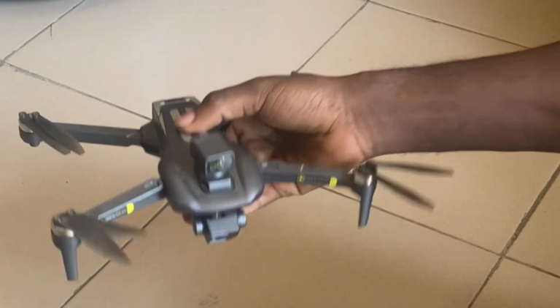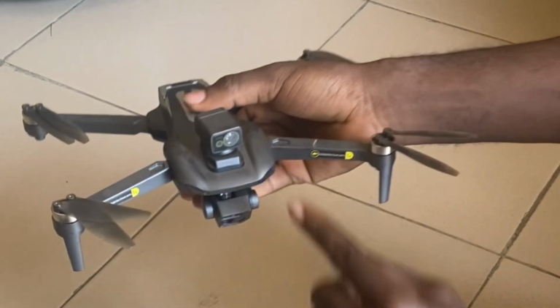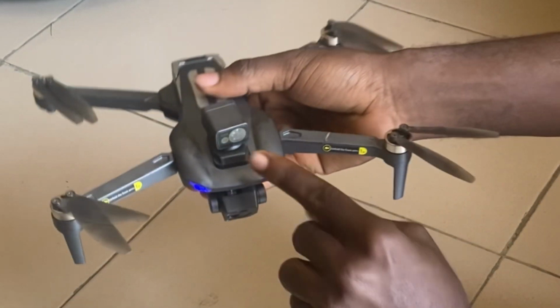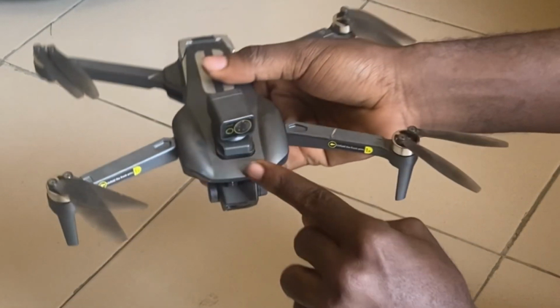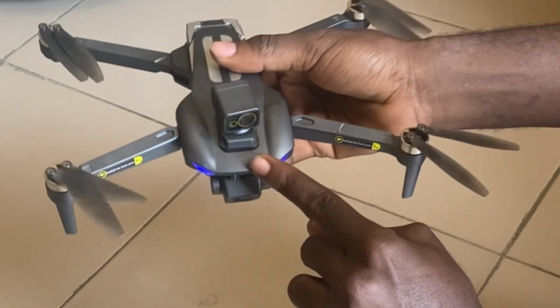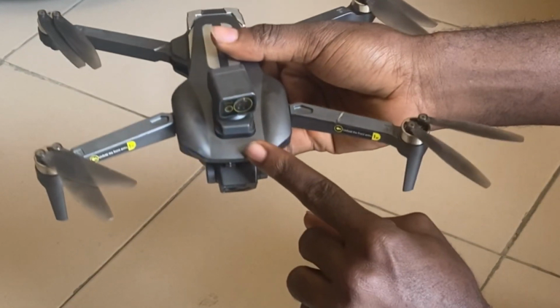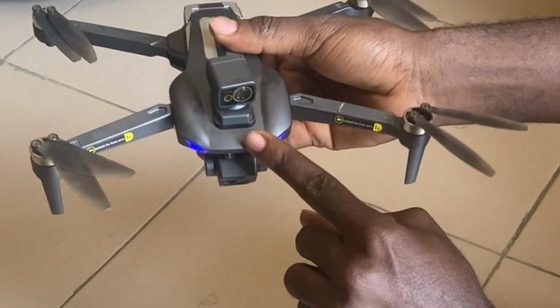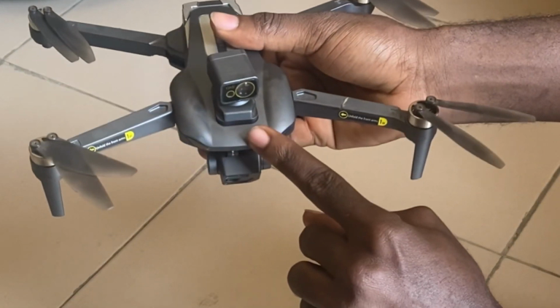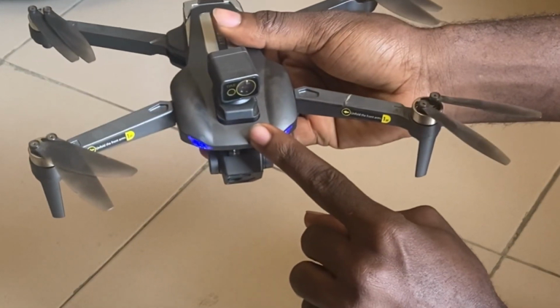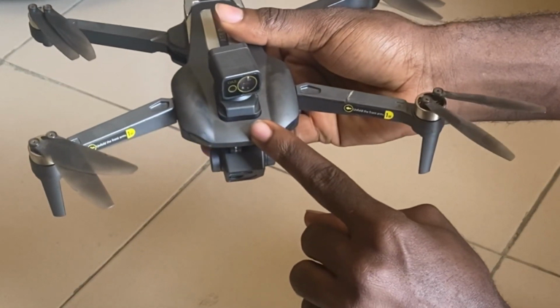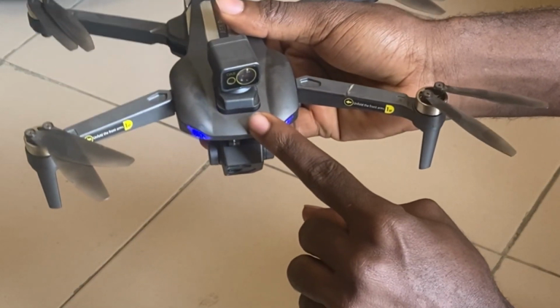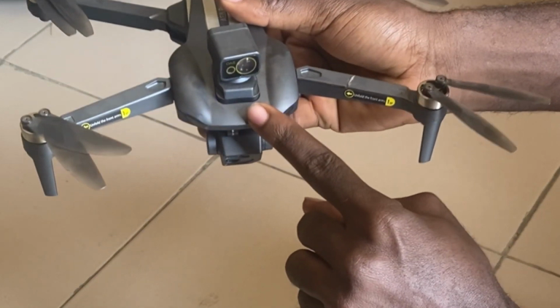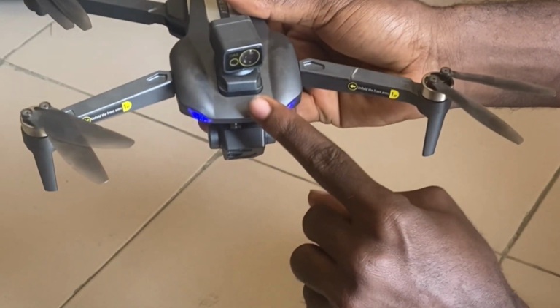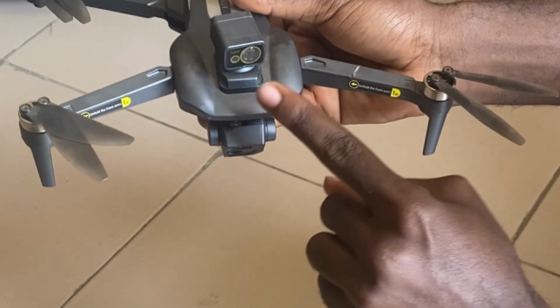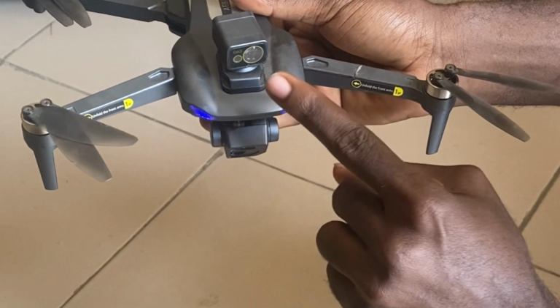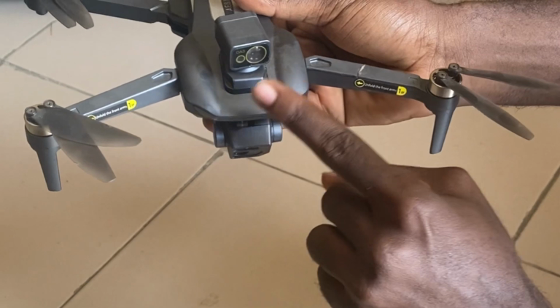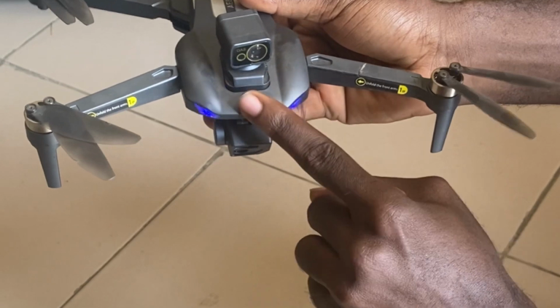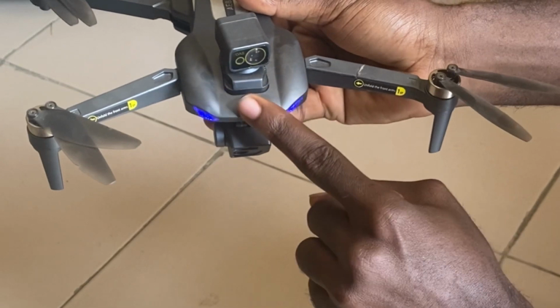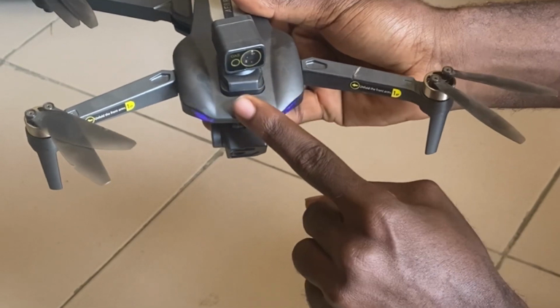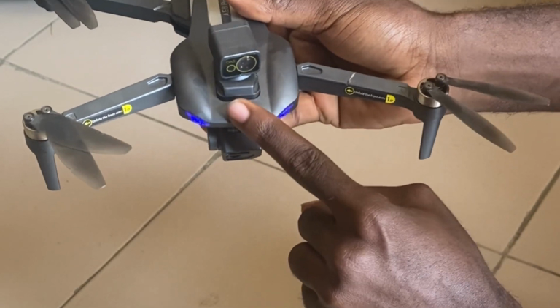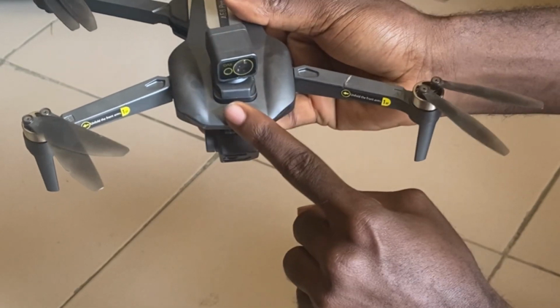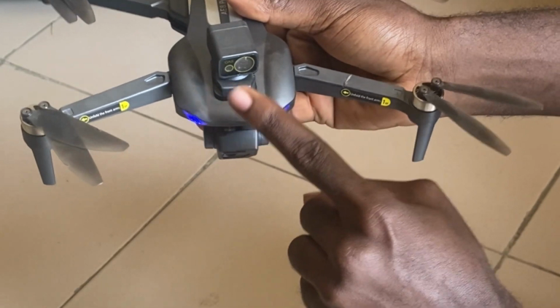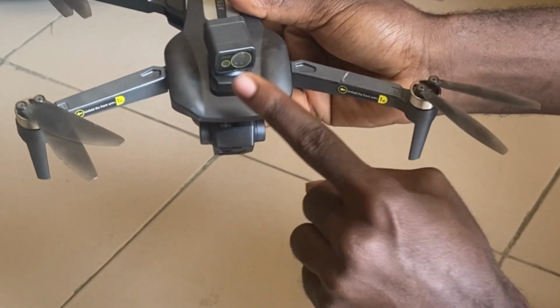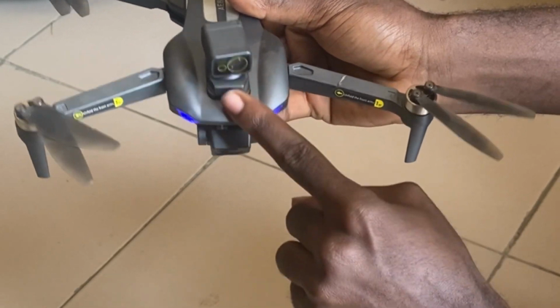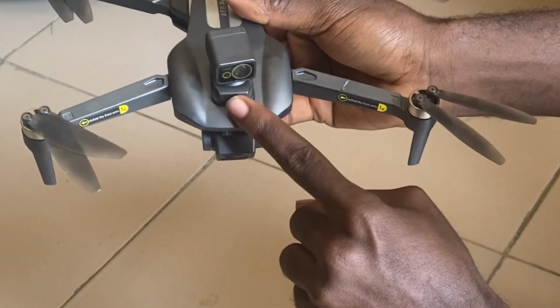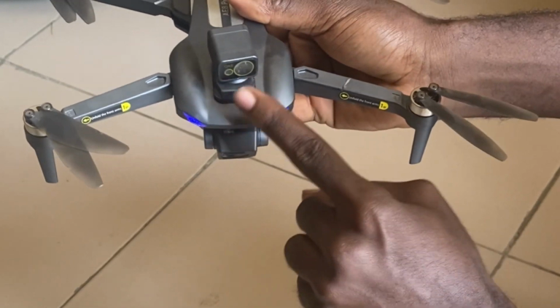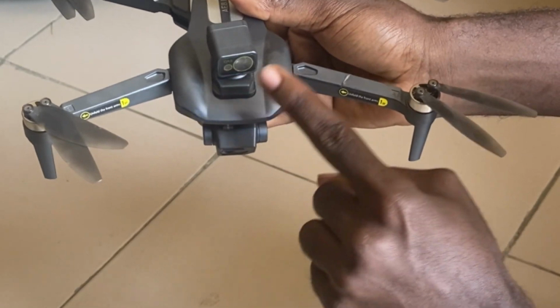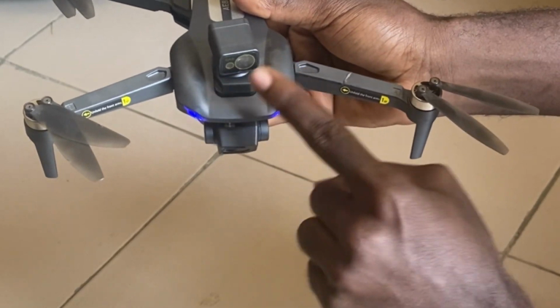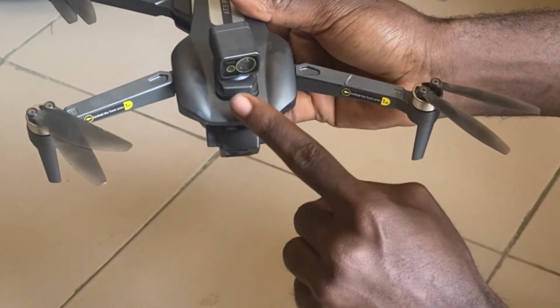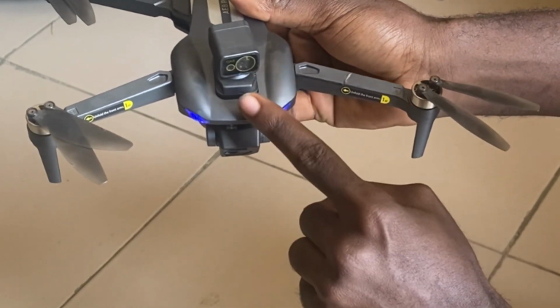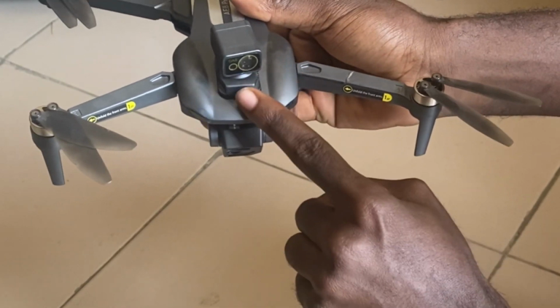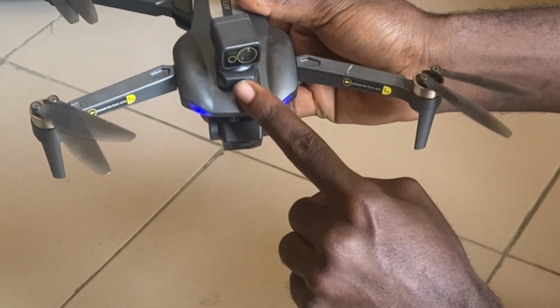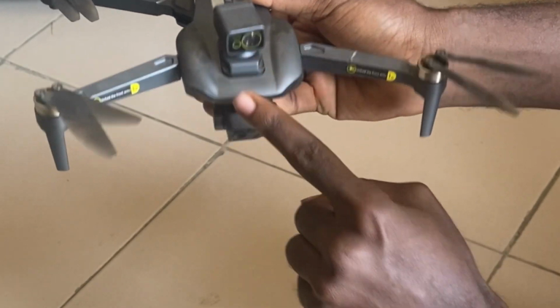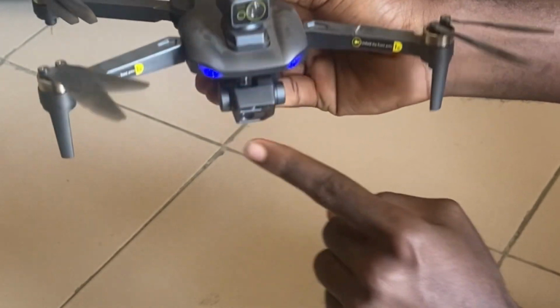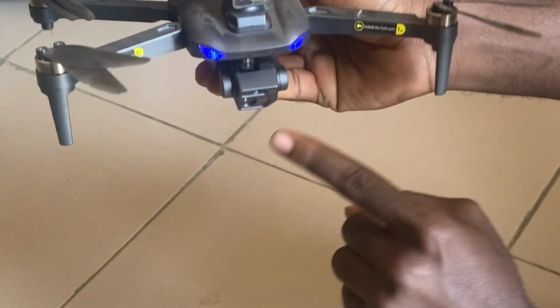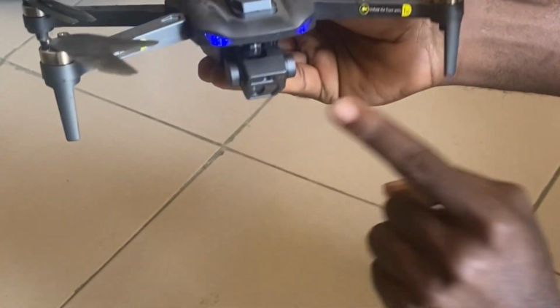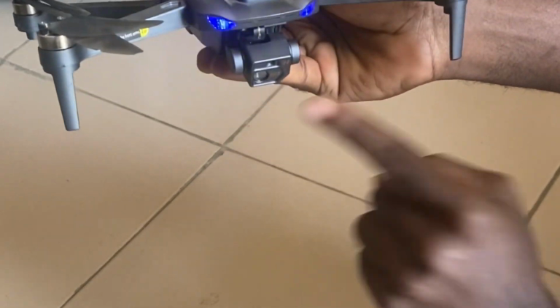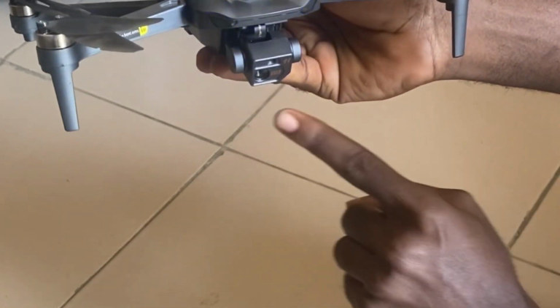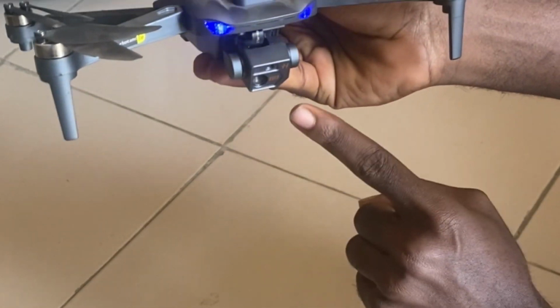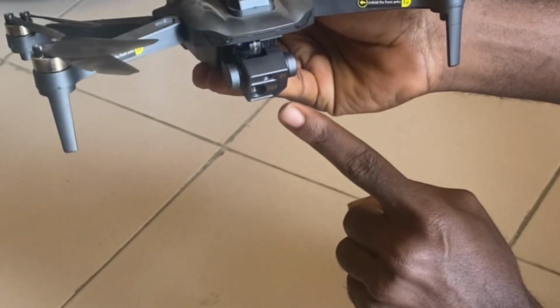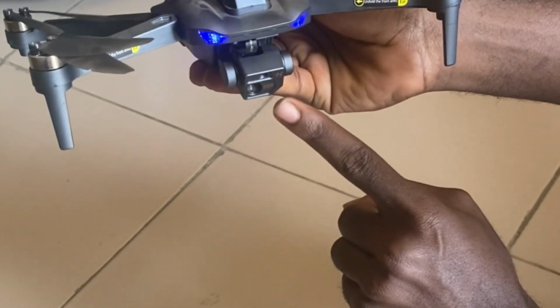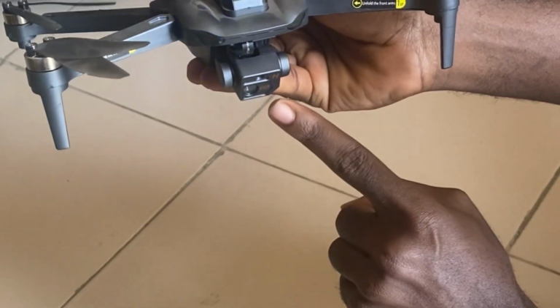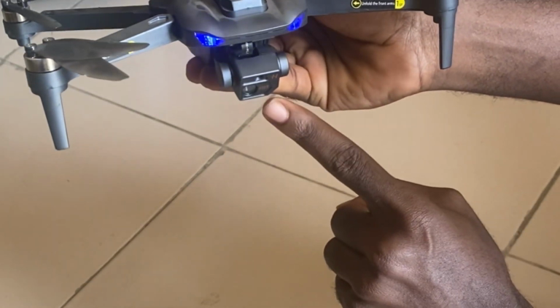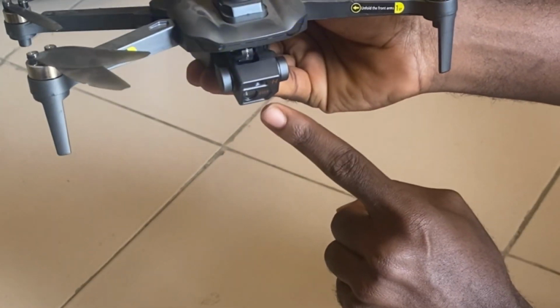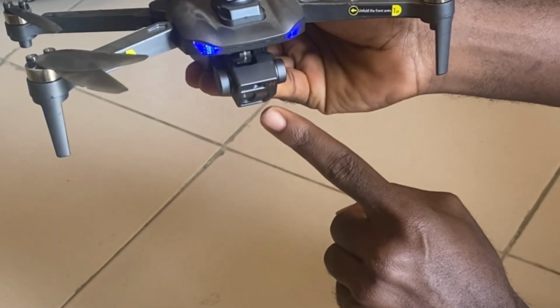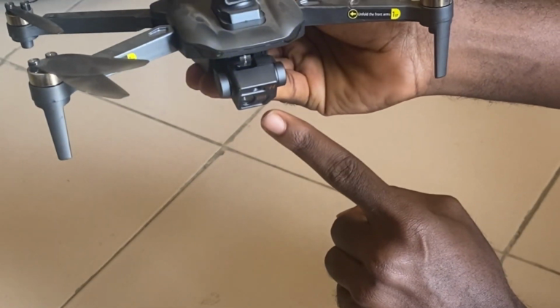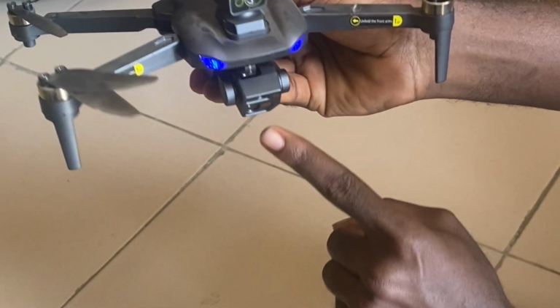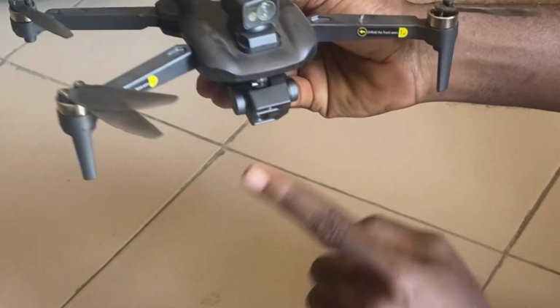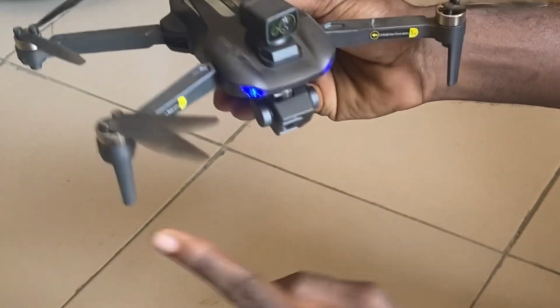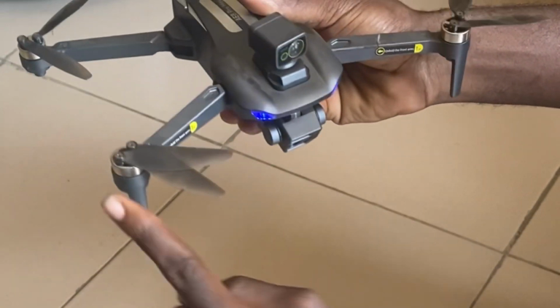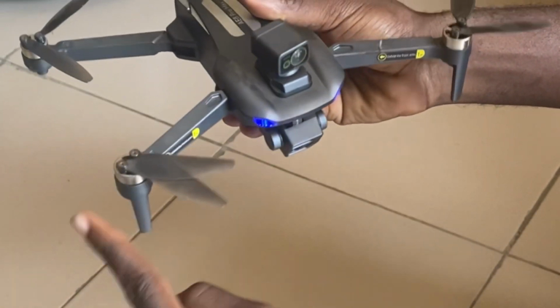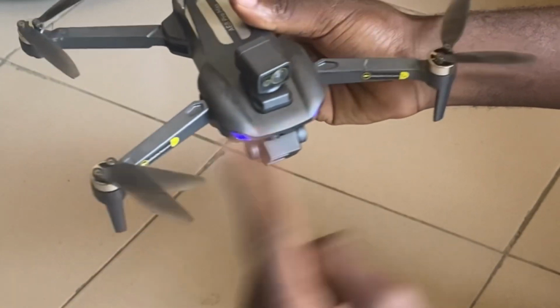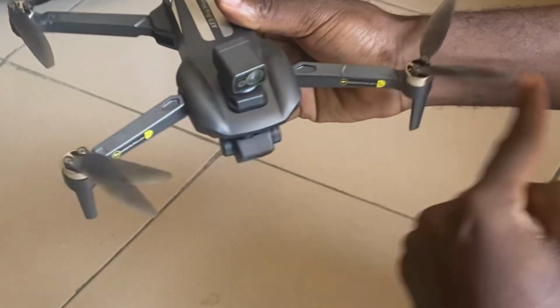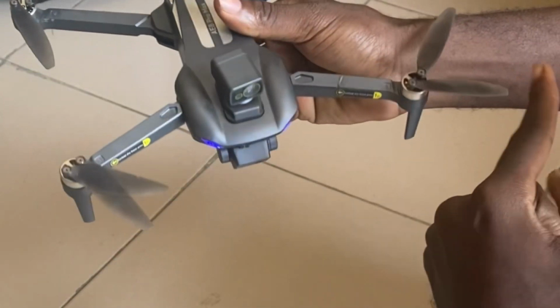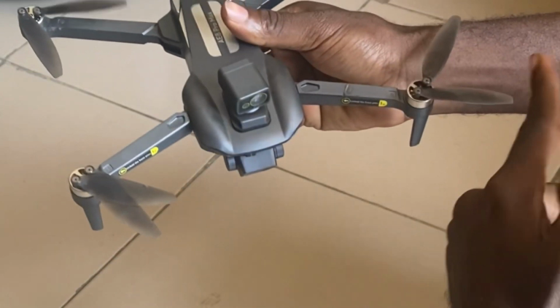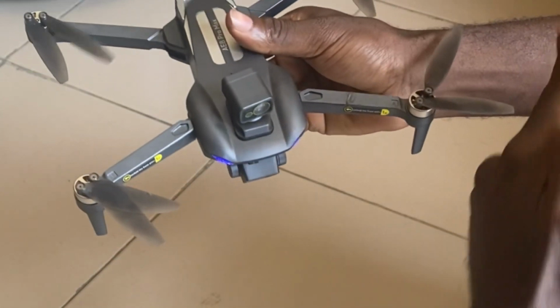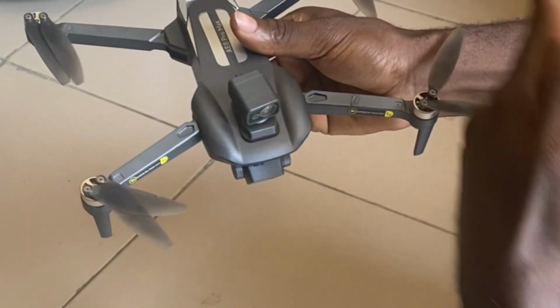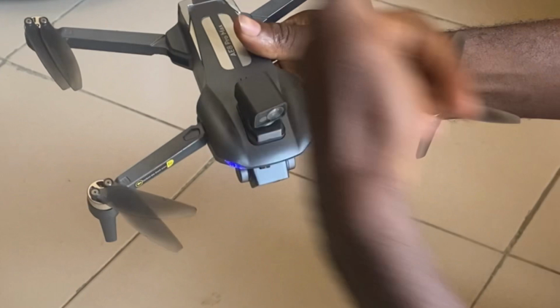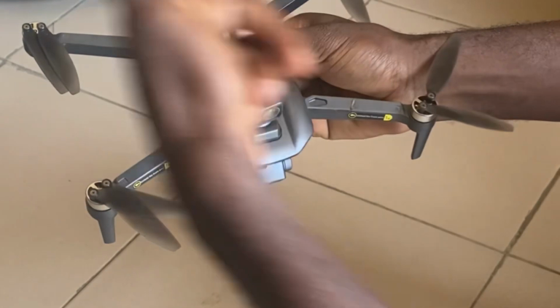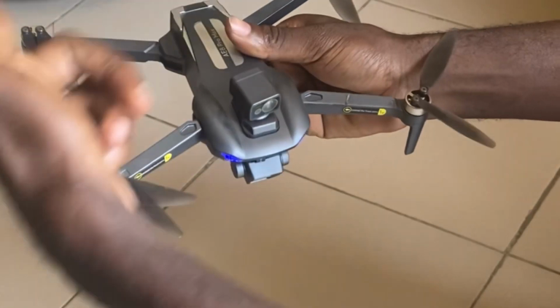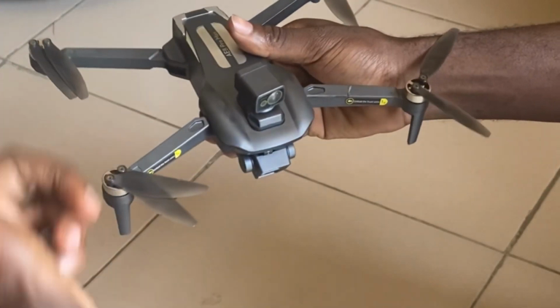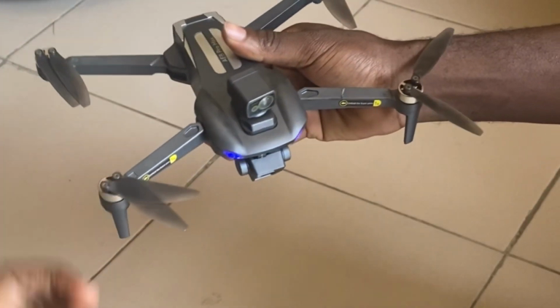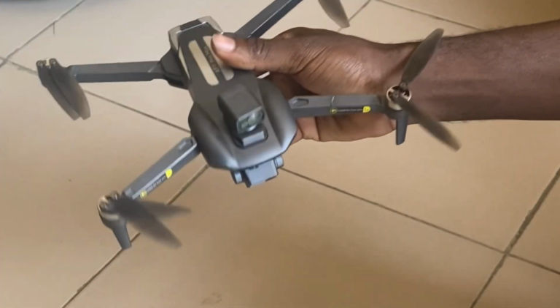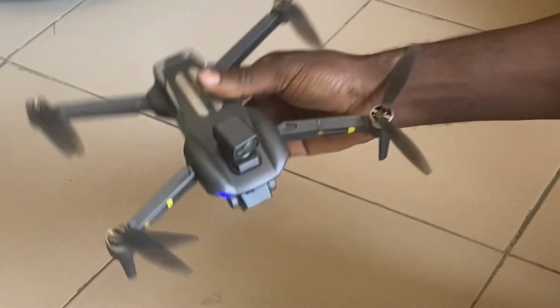This is the obstacle avoidance system and this is the lens. These are the blades — of course you know them.